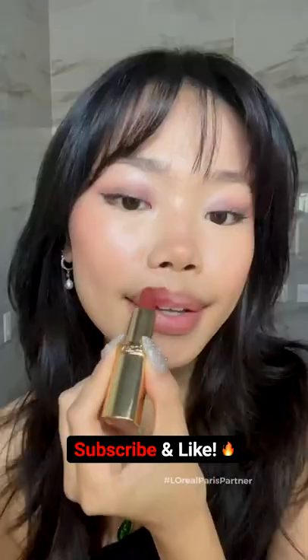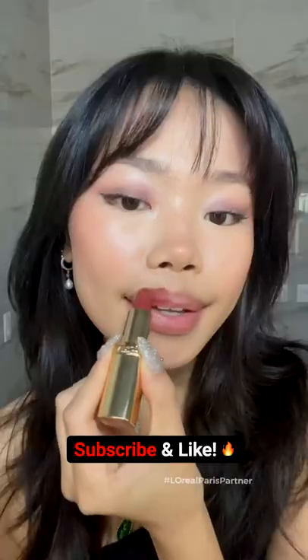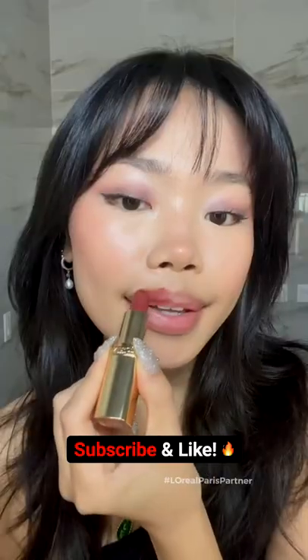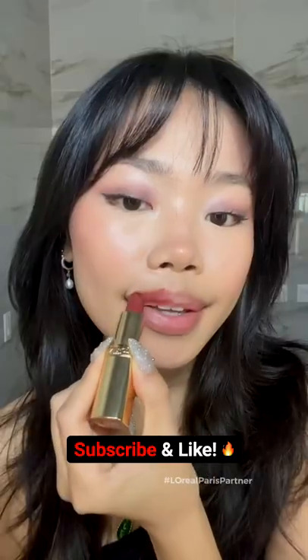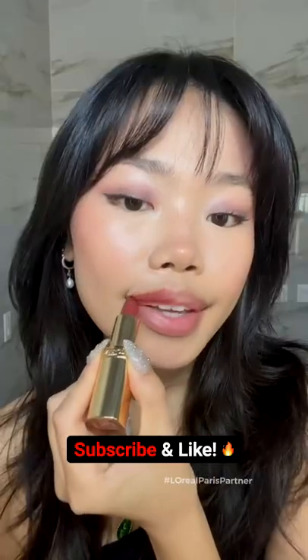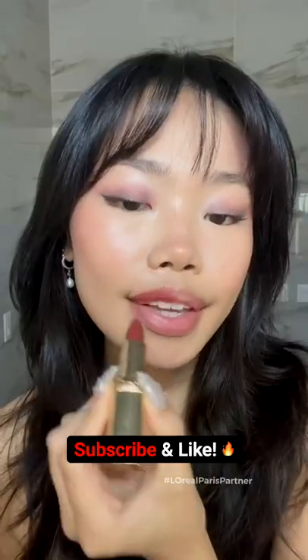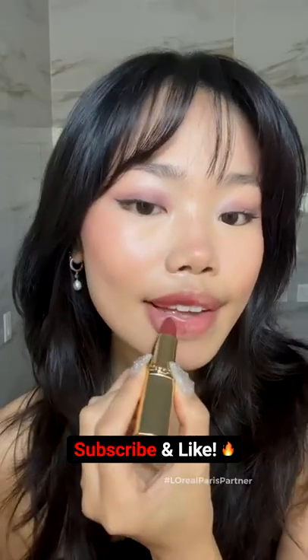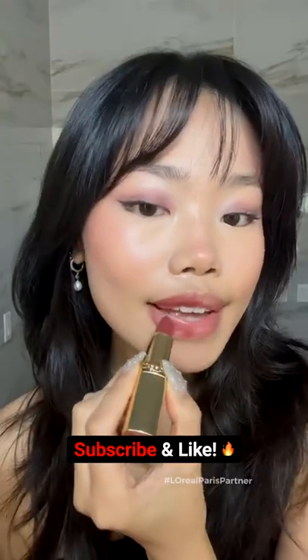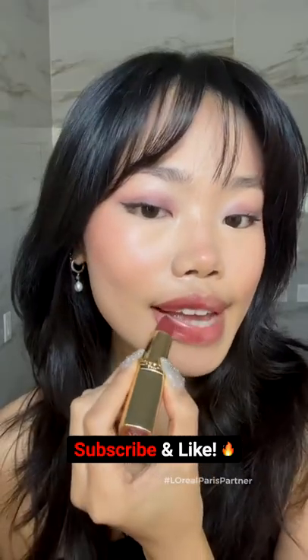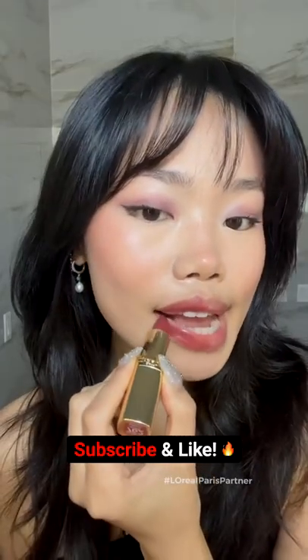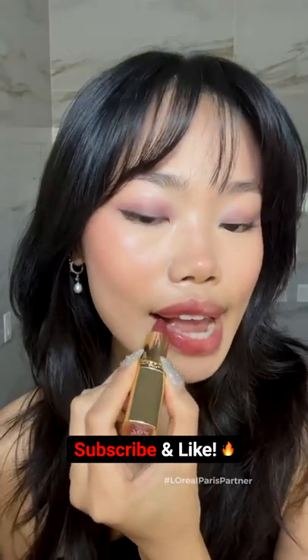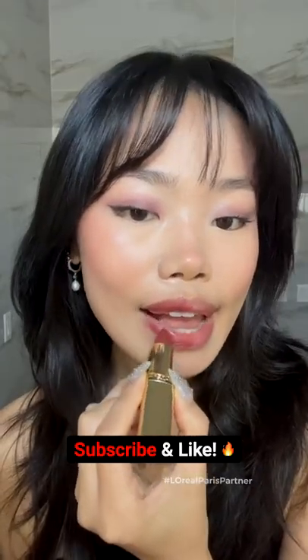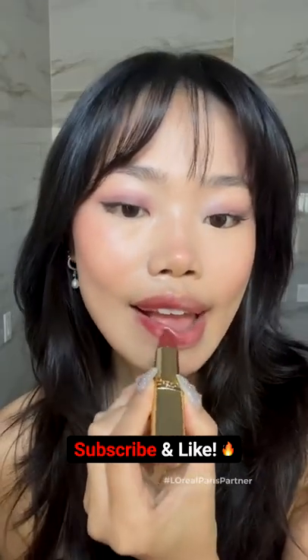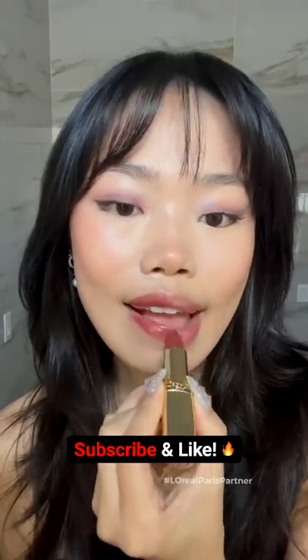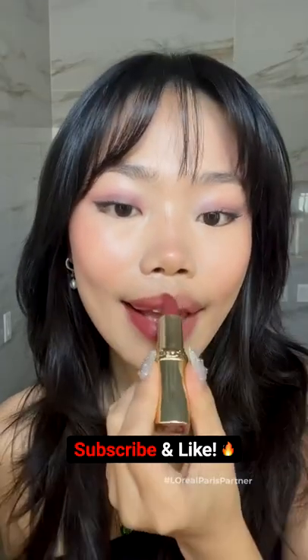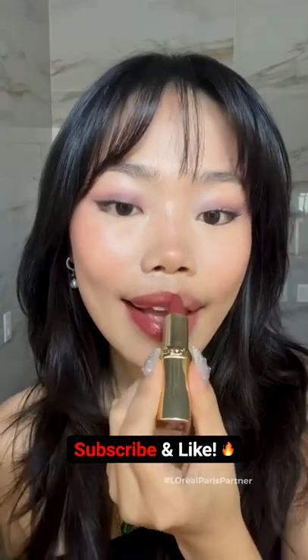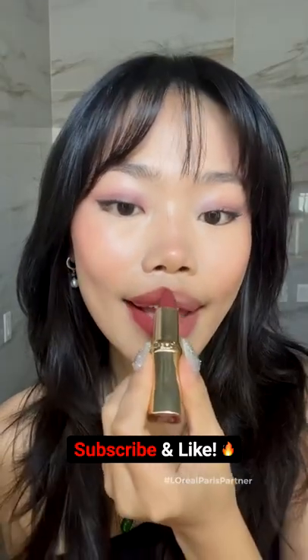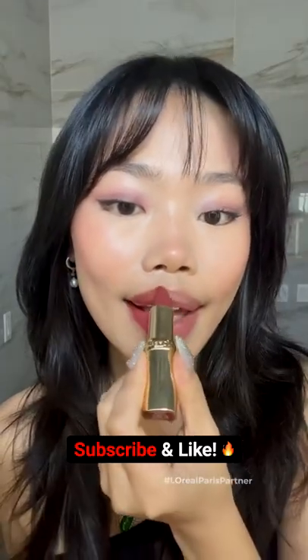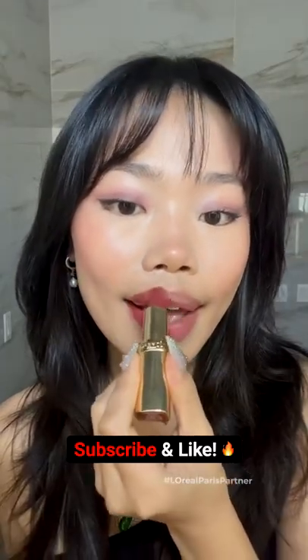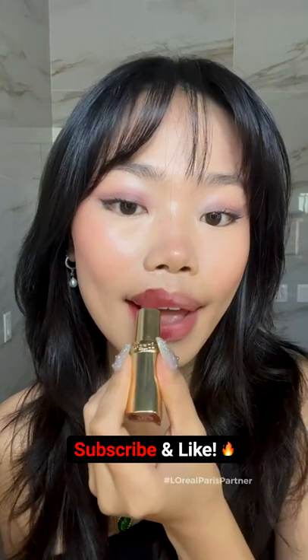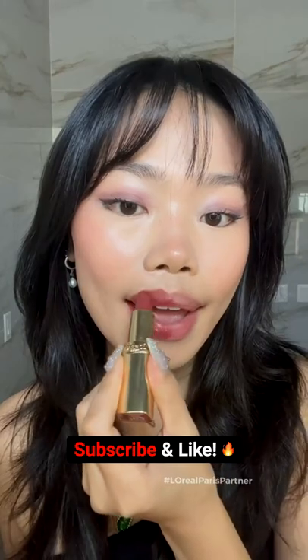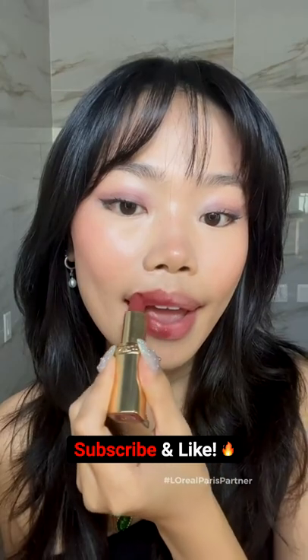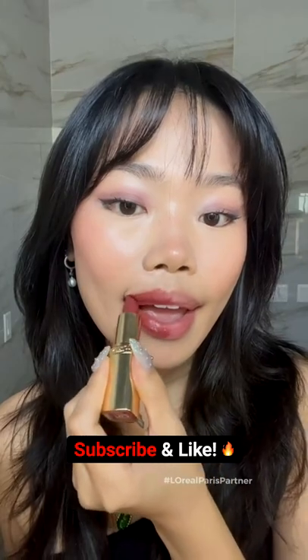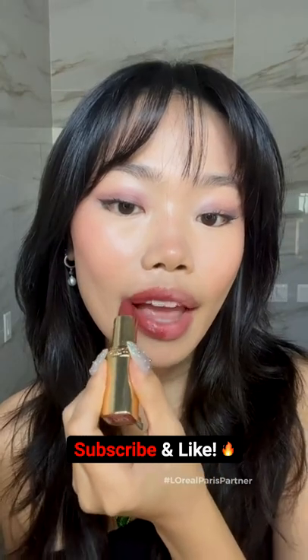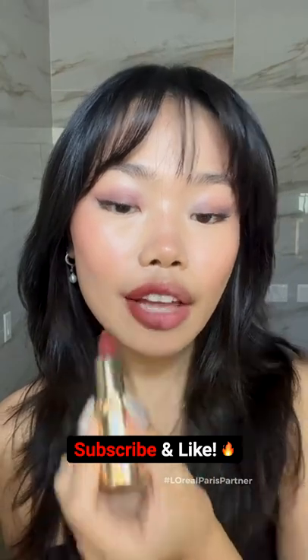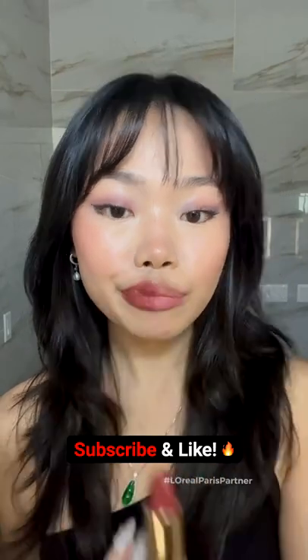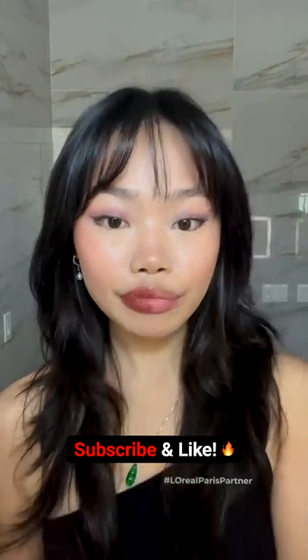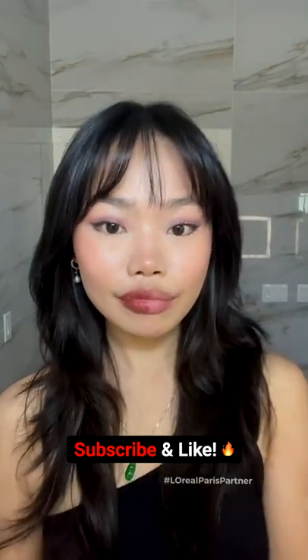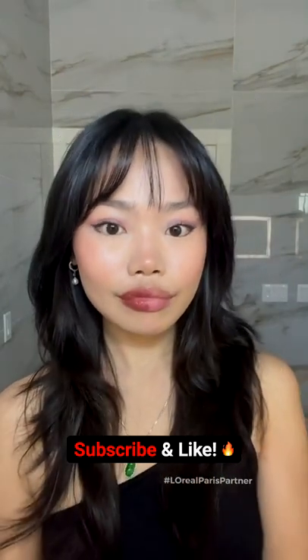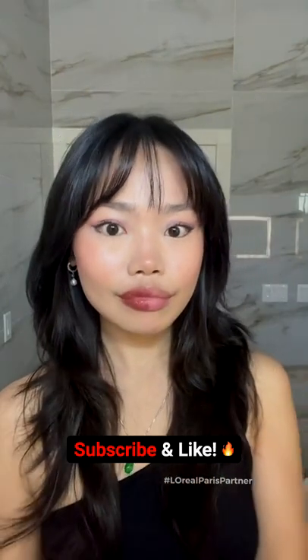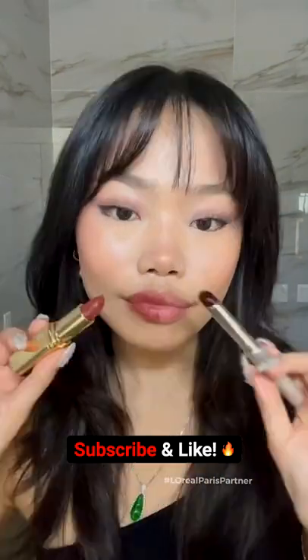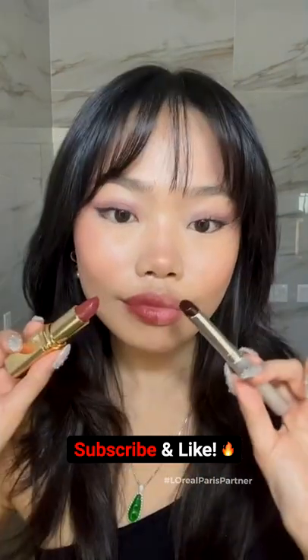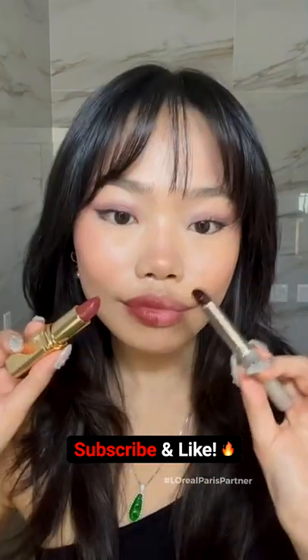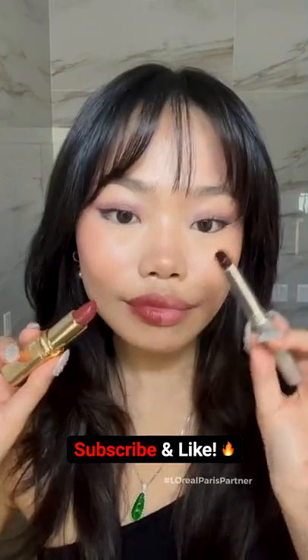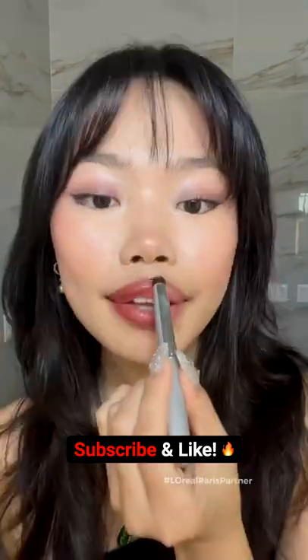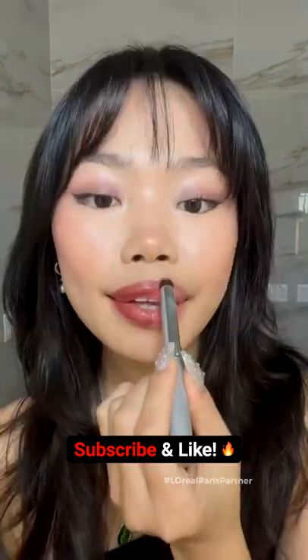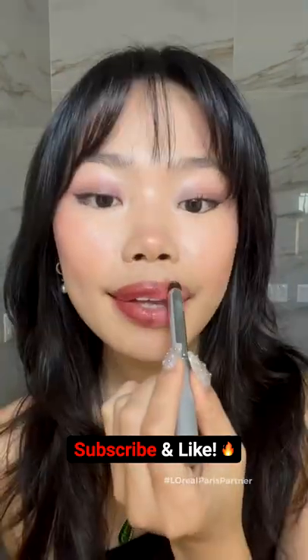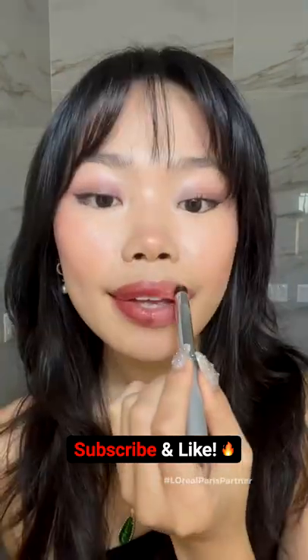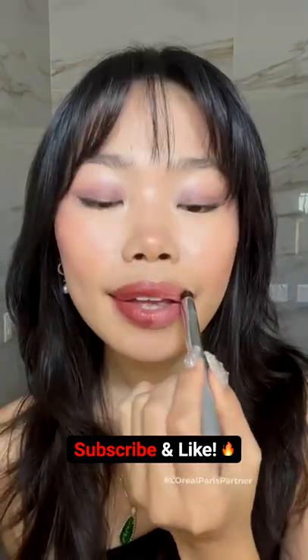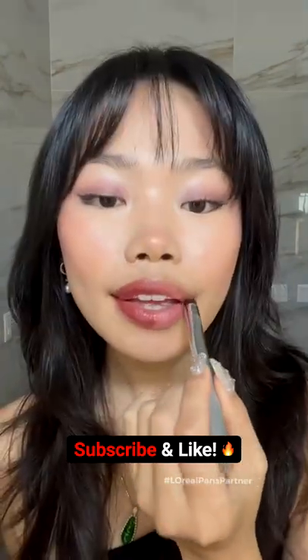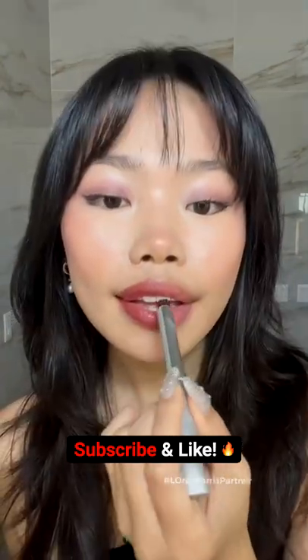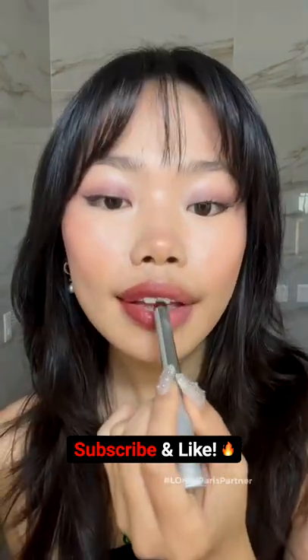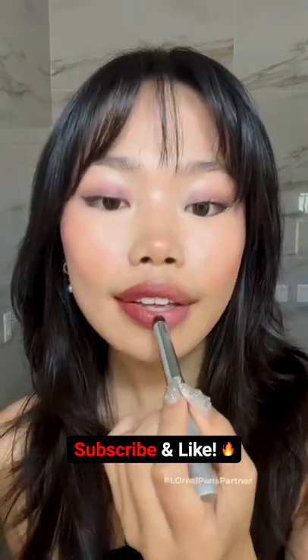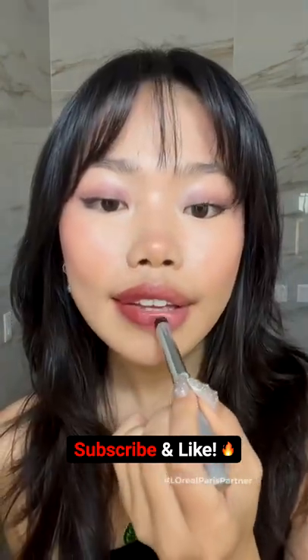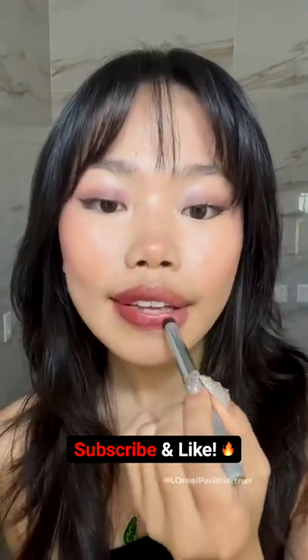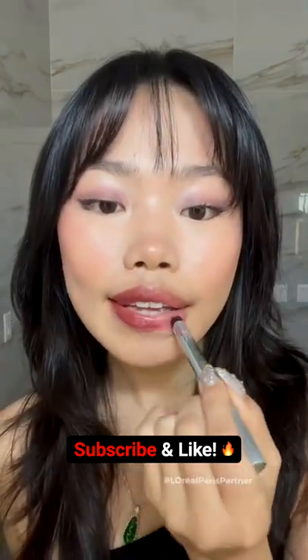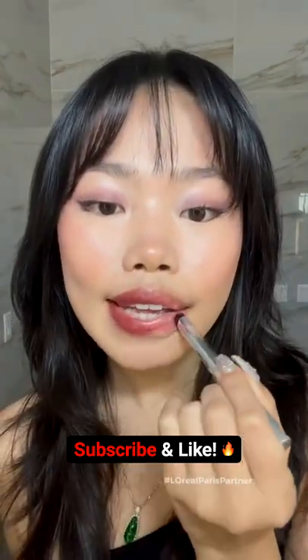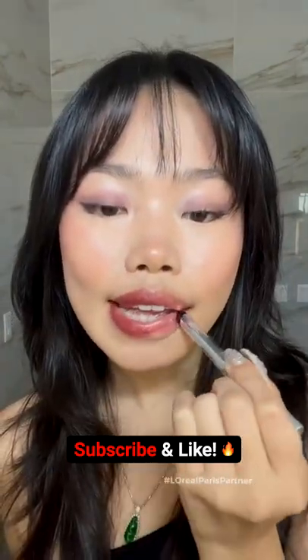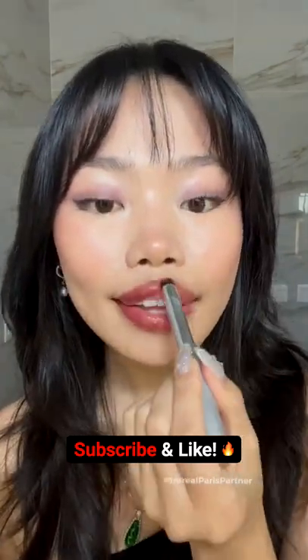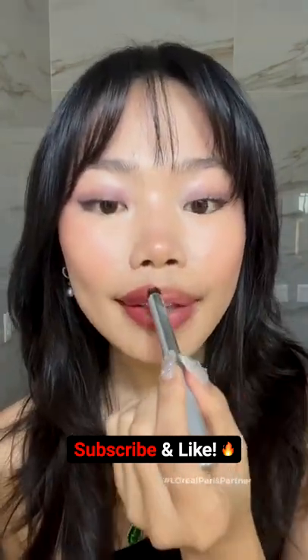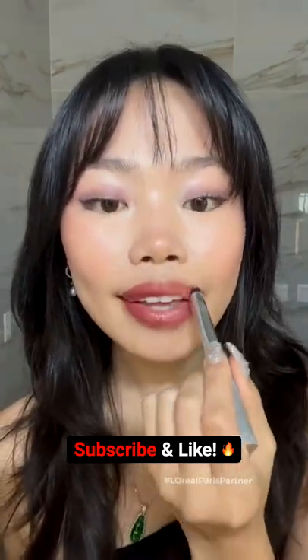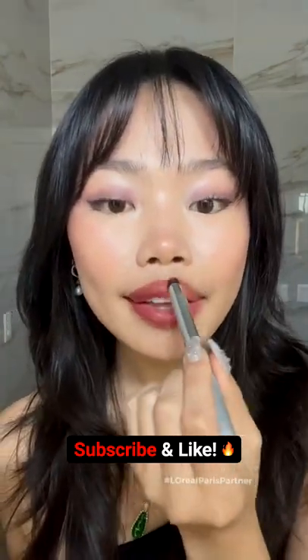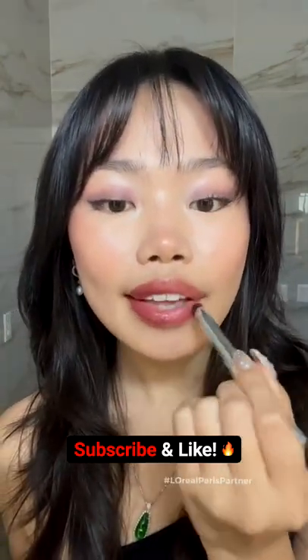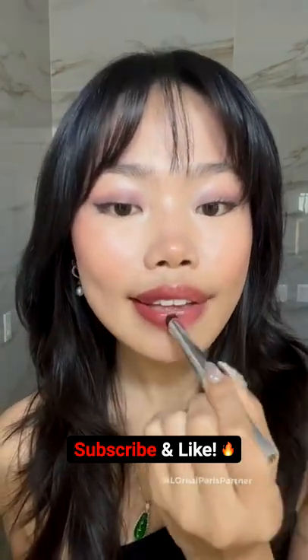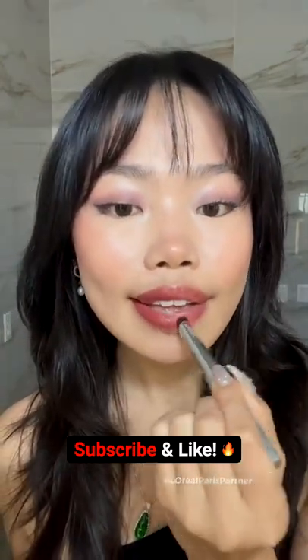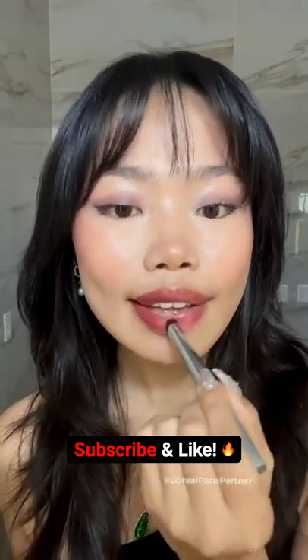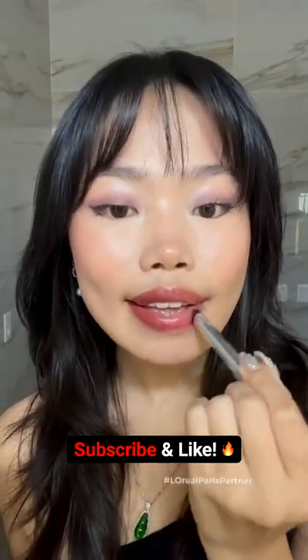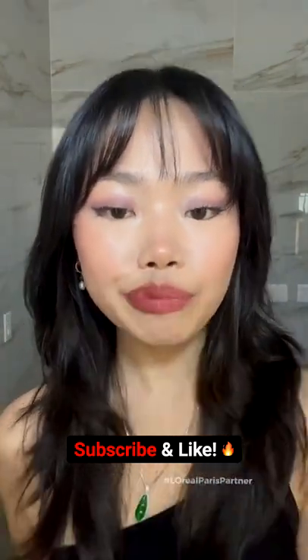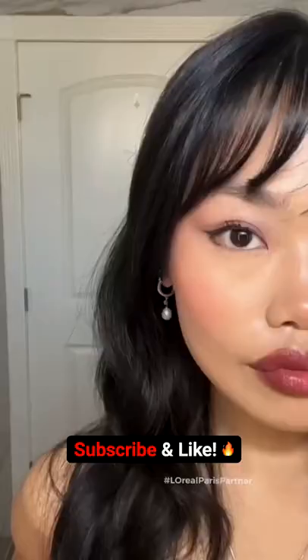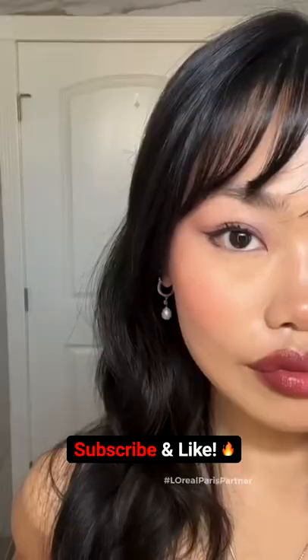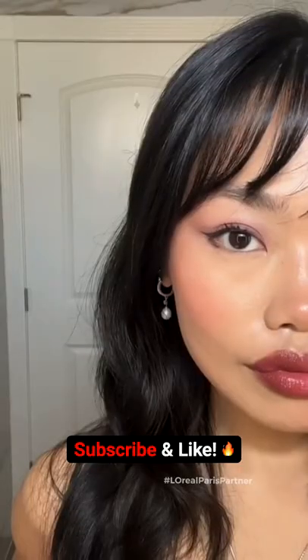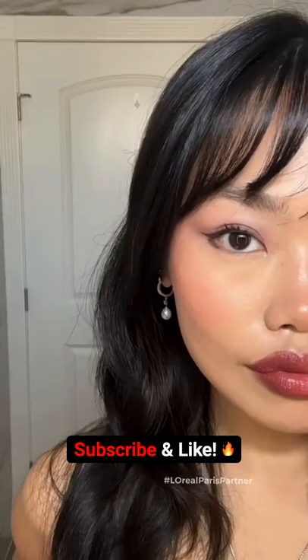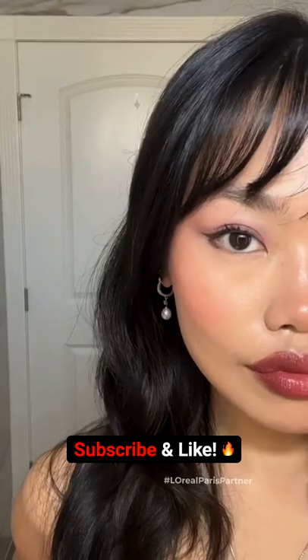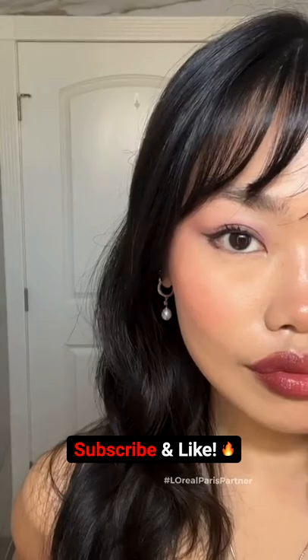Right away, I noticed the L'Oreal is hydrating and super pigmented, versus the Black Honey, which is a lot more sheer. But when you give it a couple more layers, it looks identical.